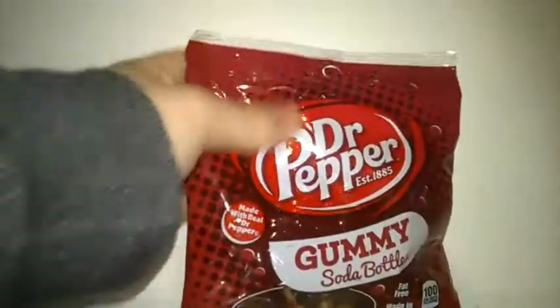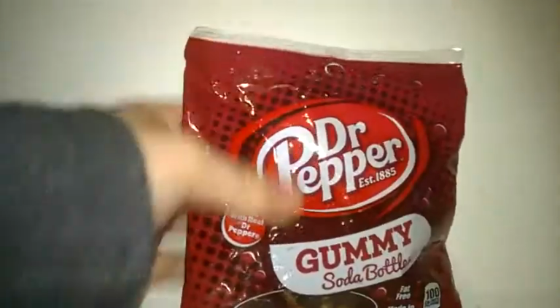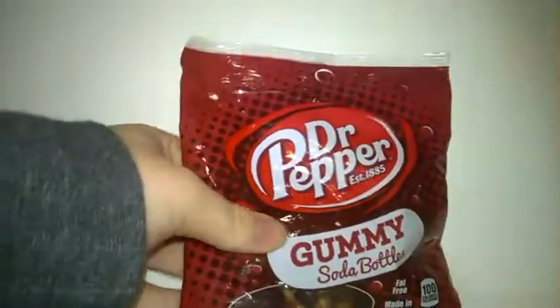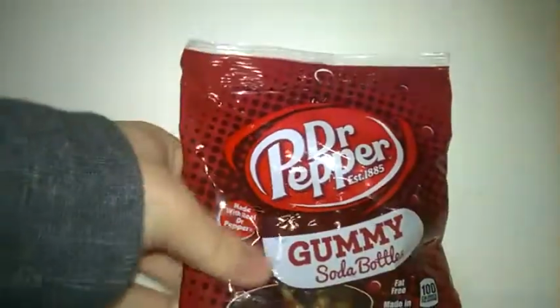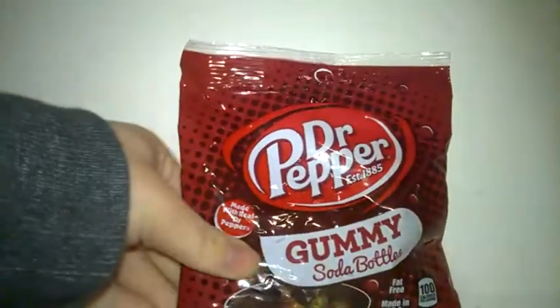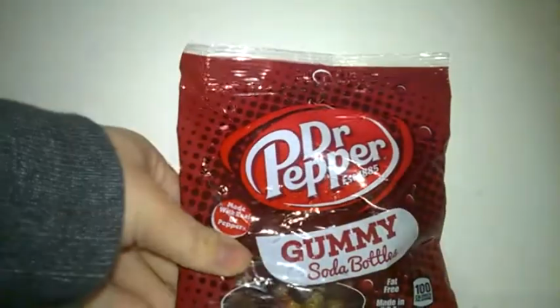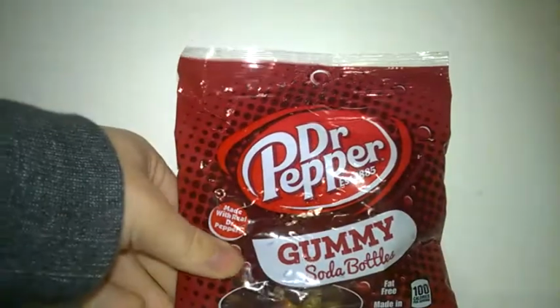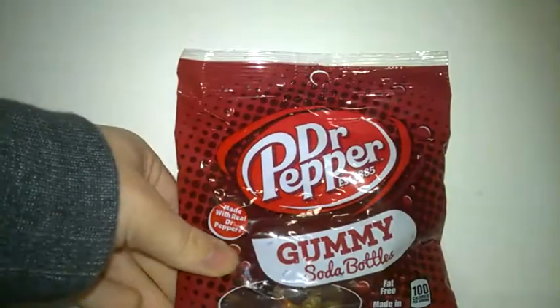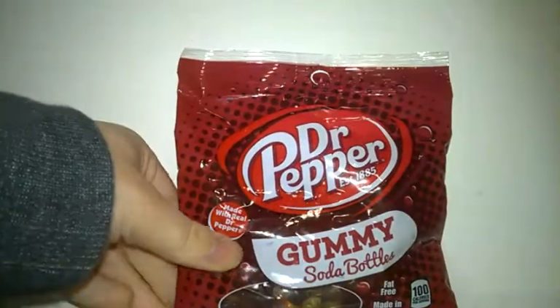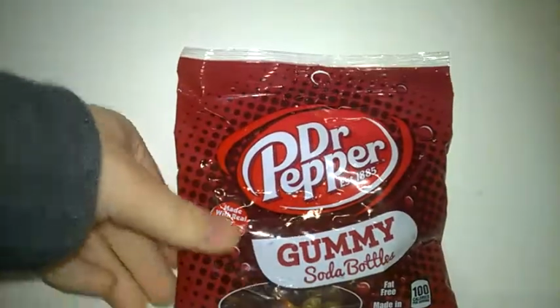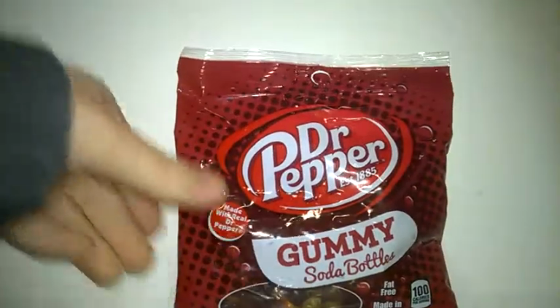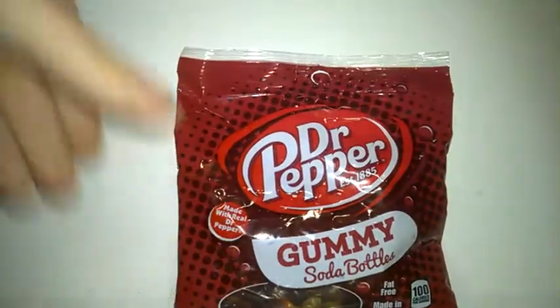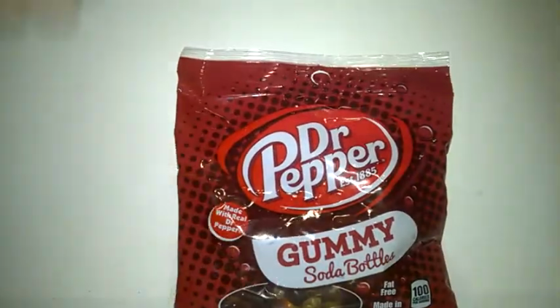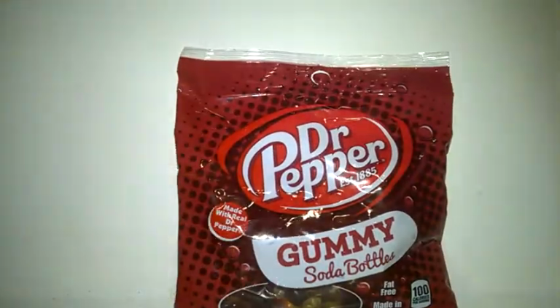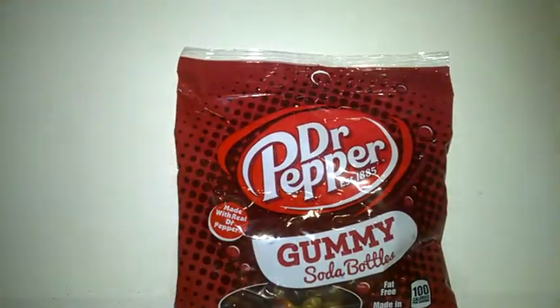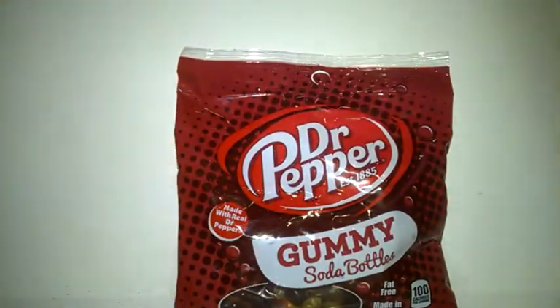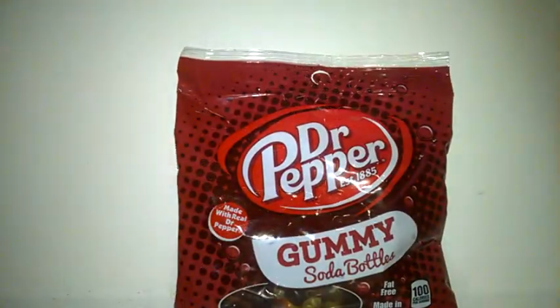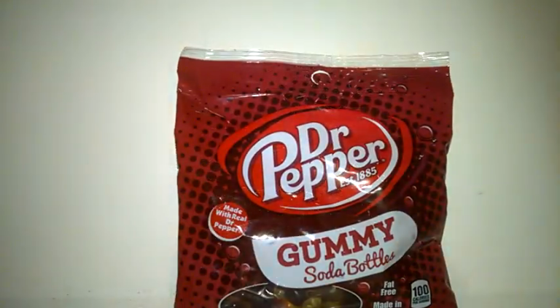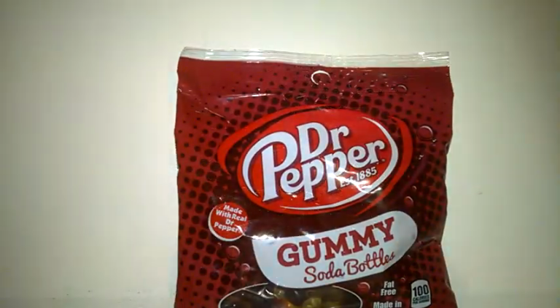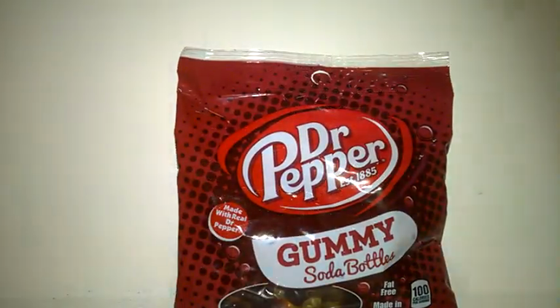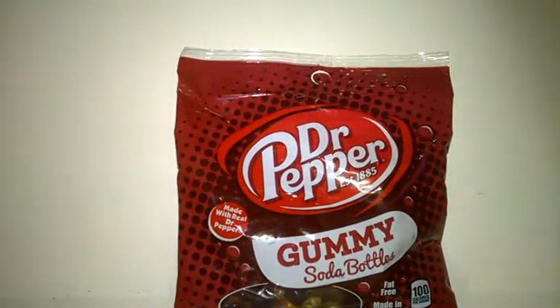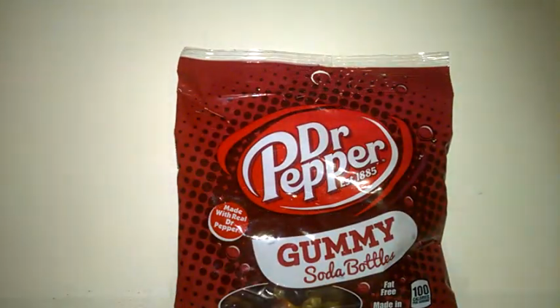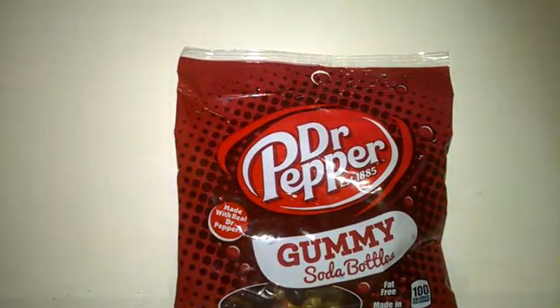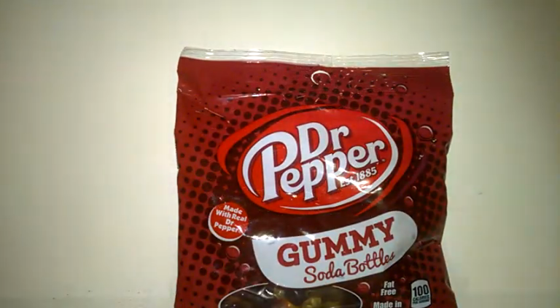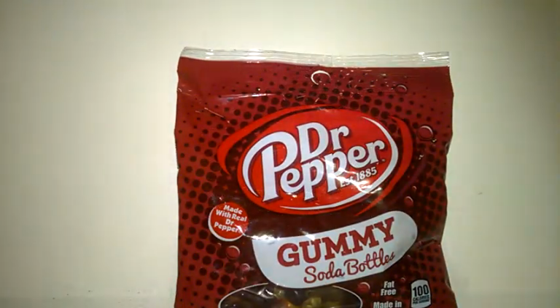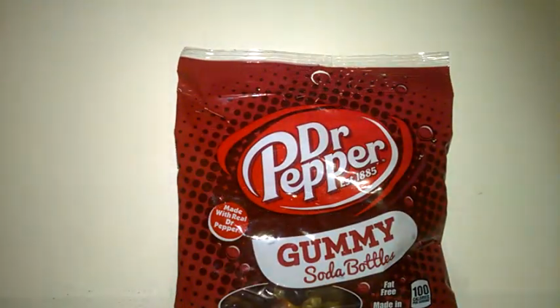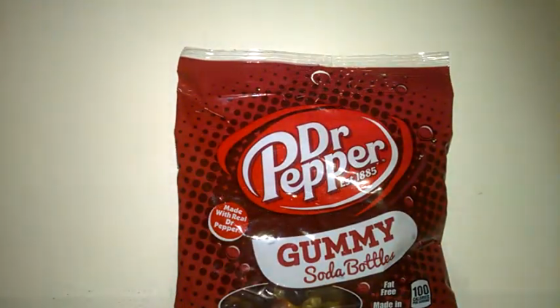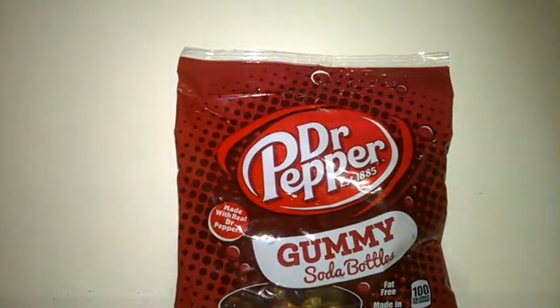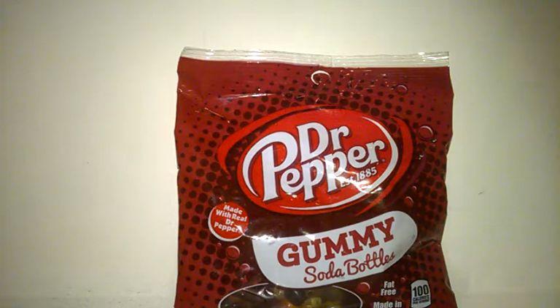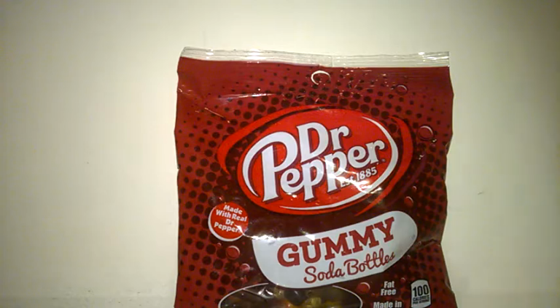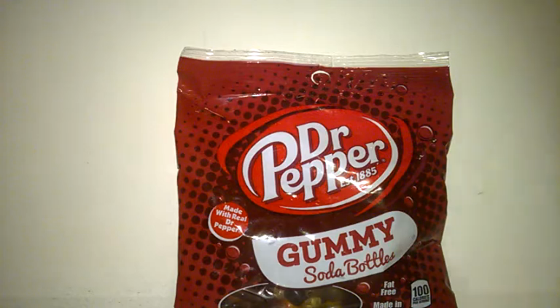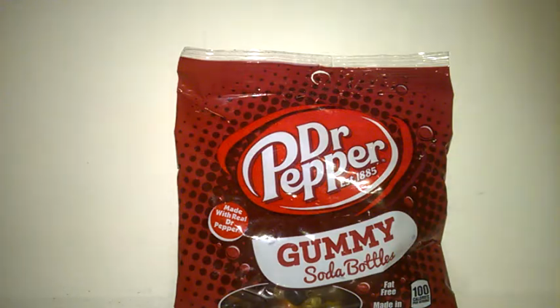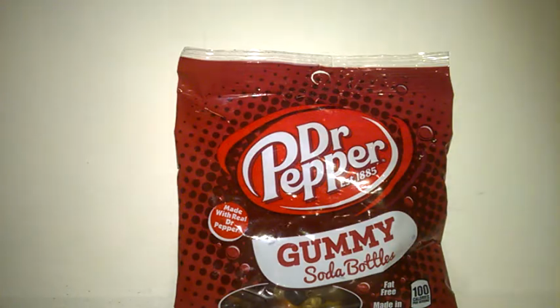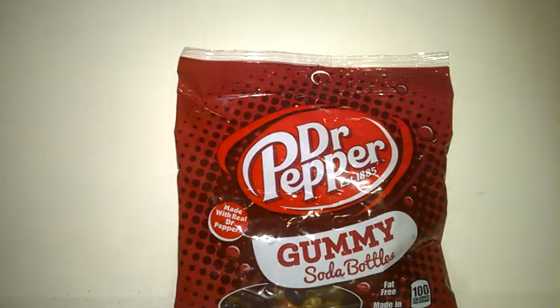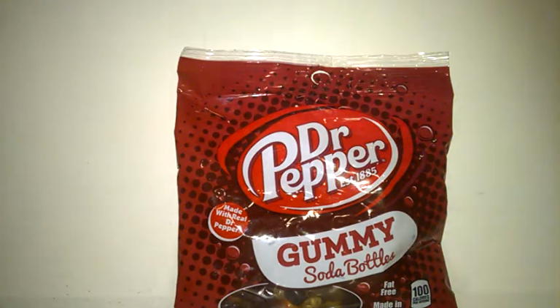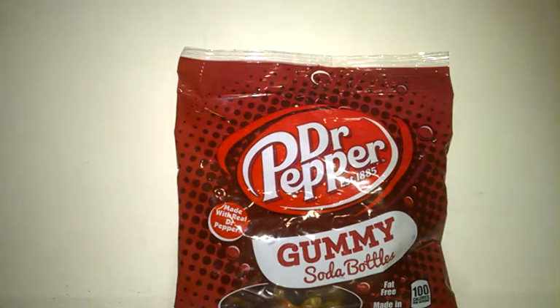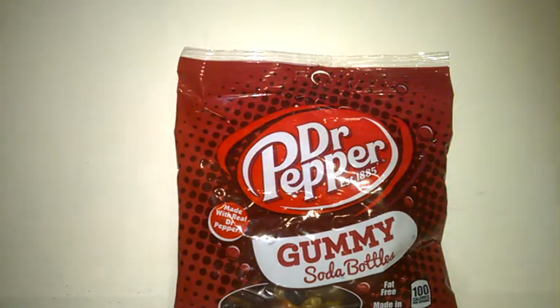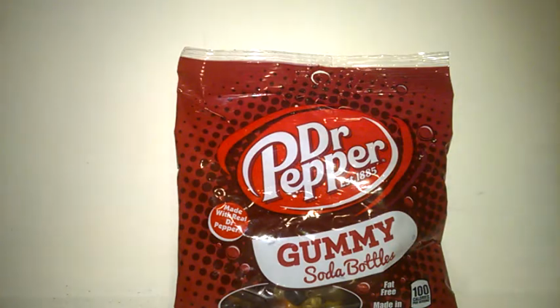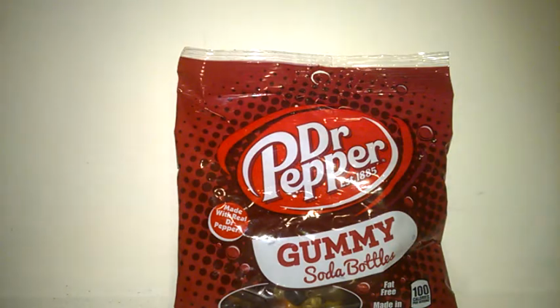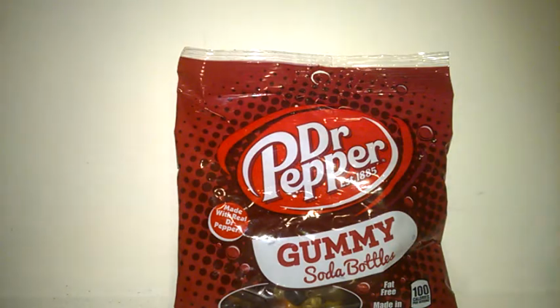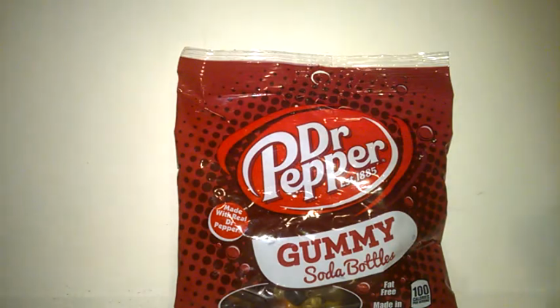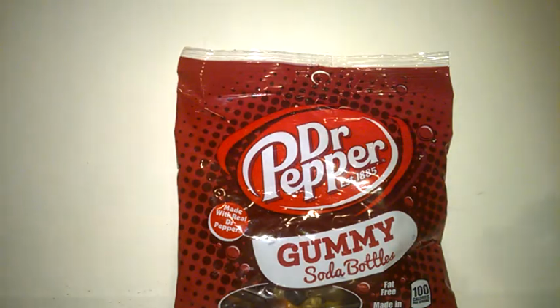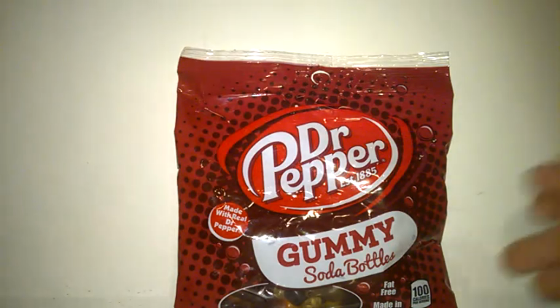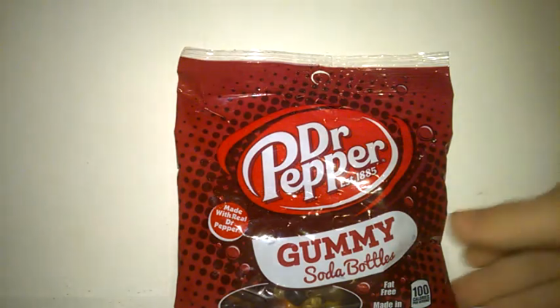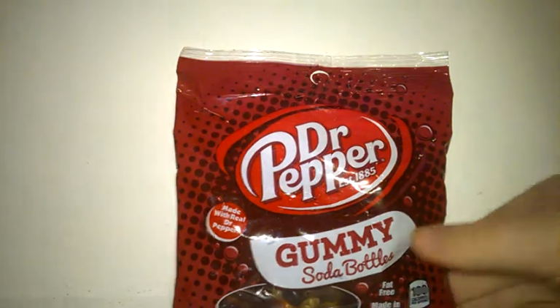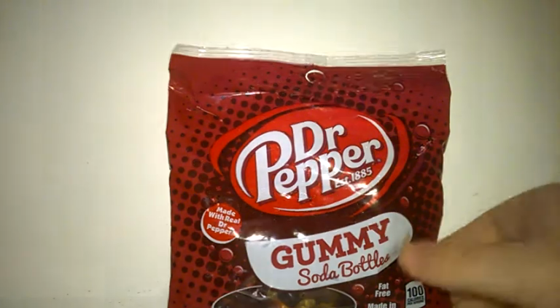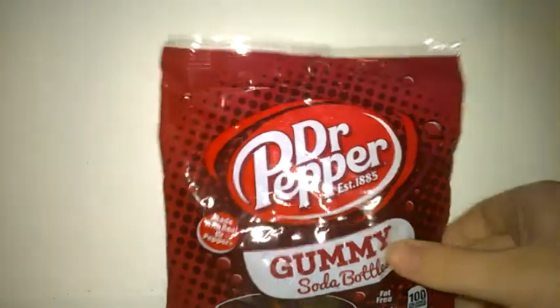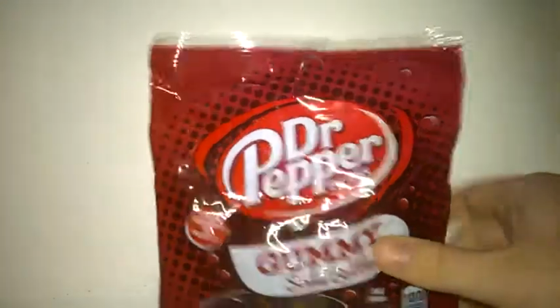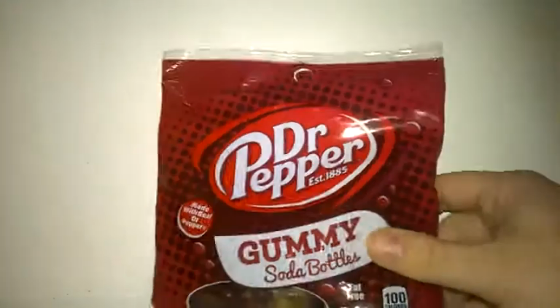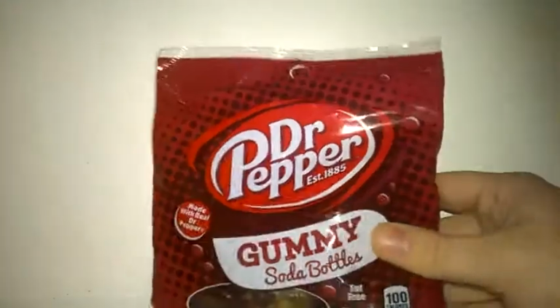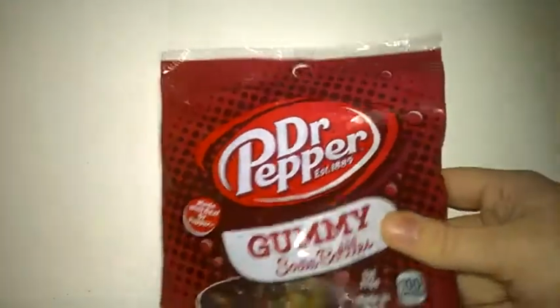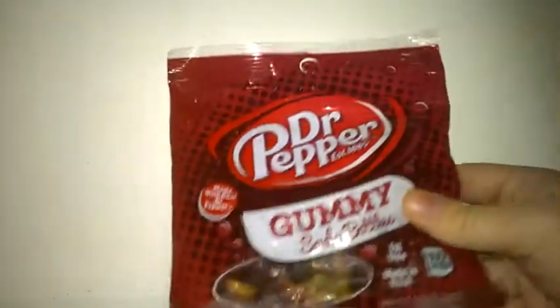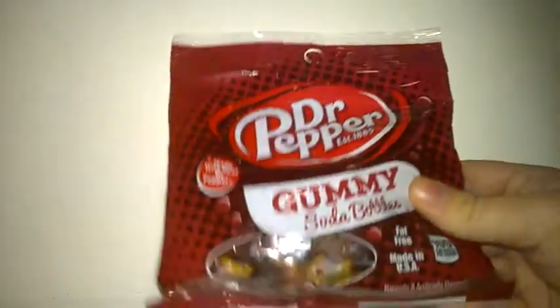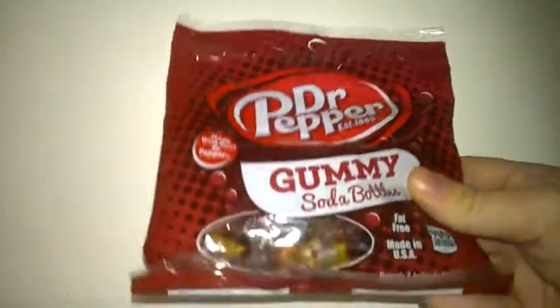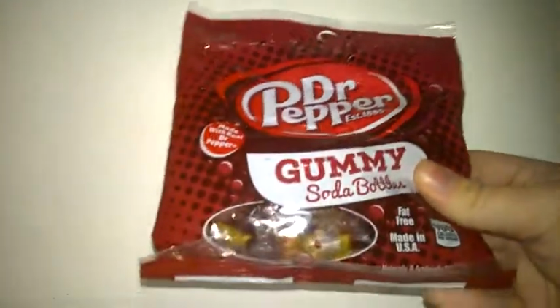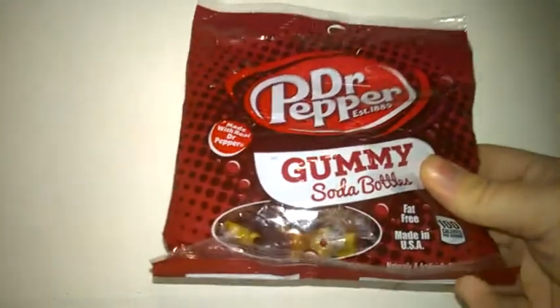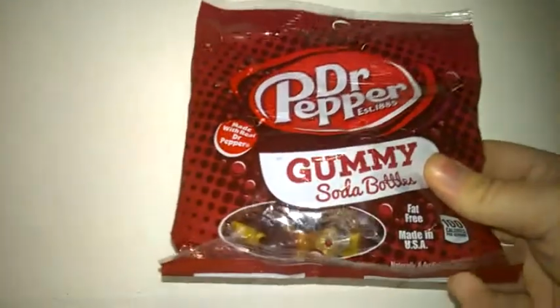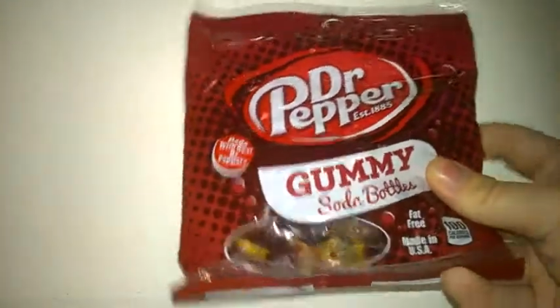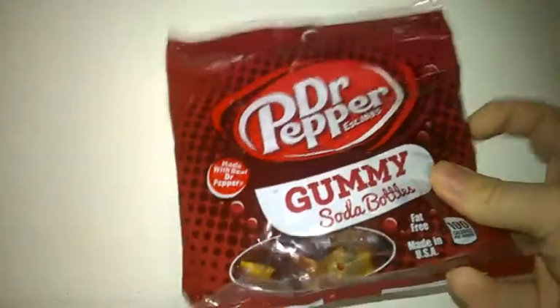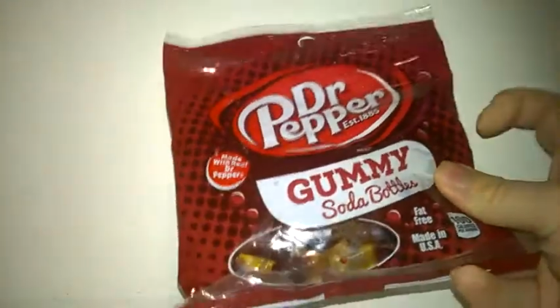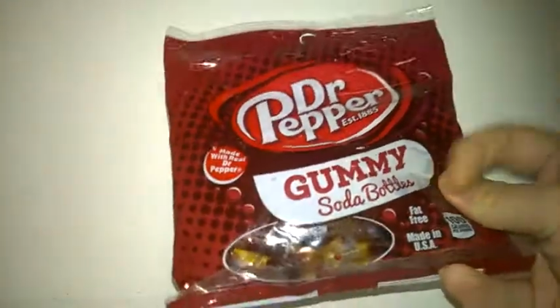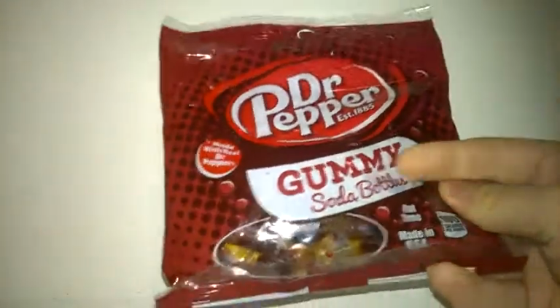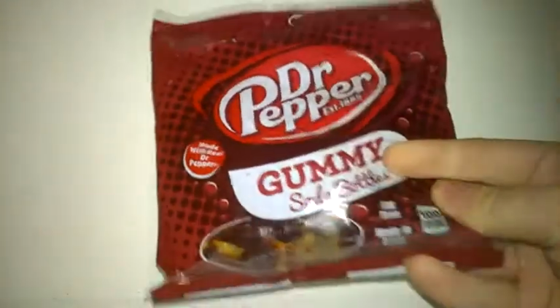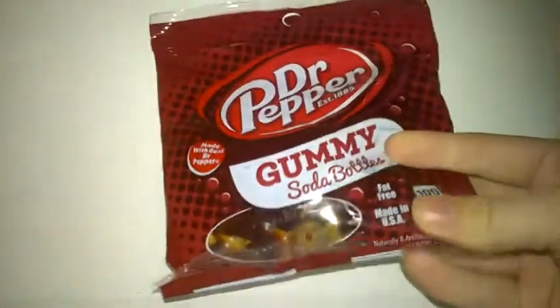They recently came out in America, as far as I know, because I hadn't seen them before last month, so I thought I'd order some in.